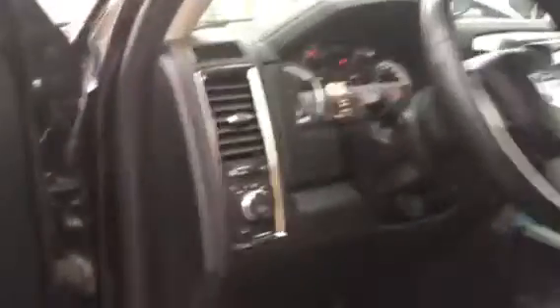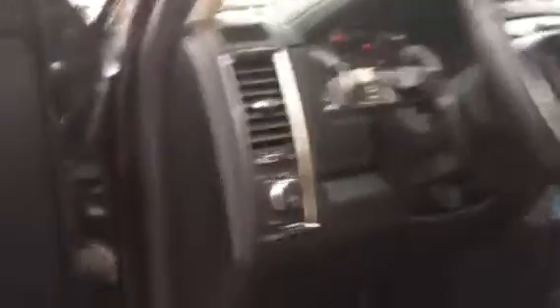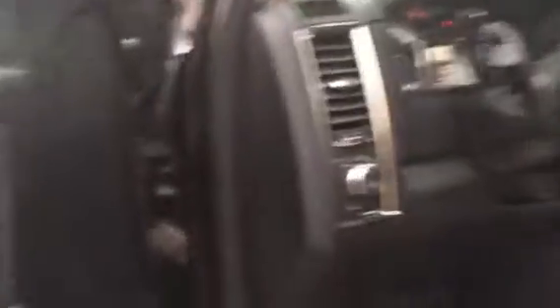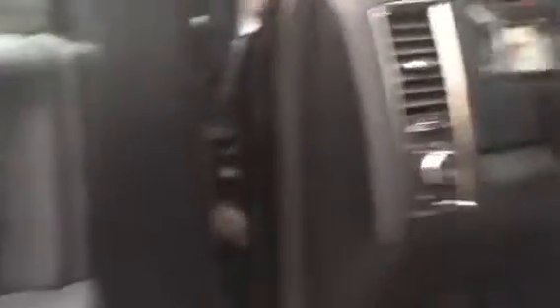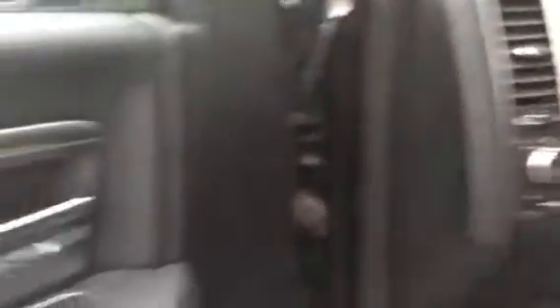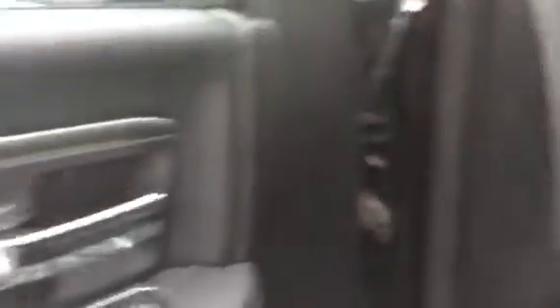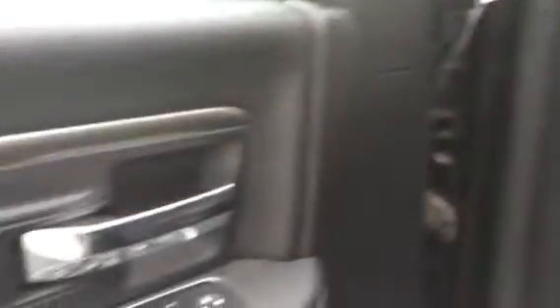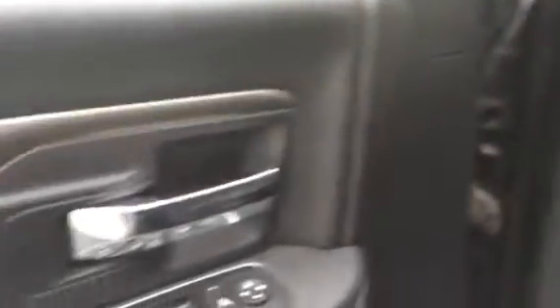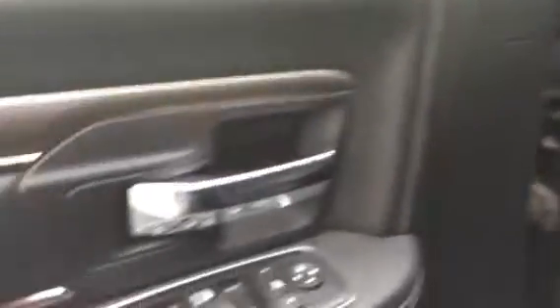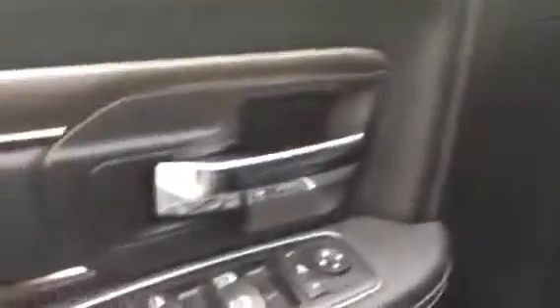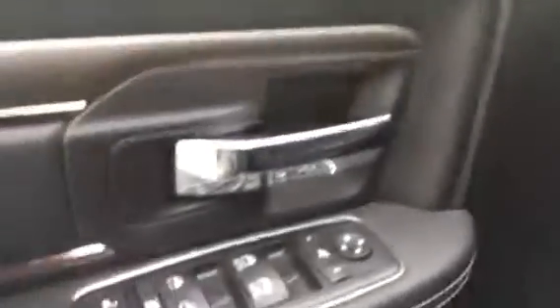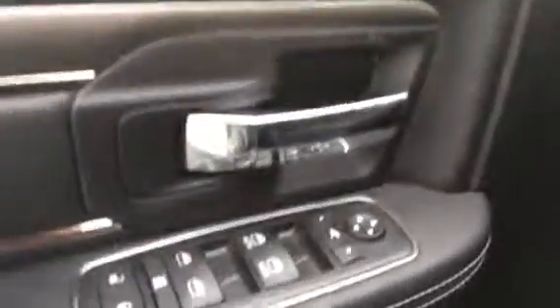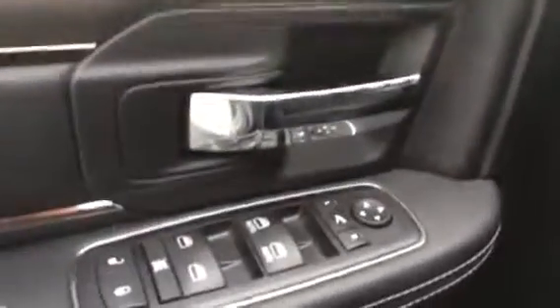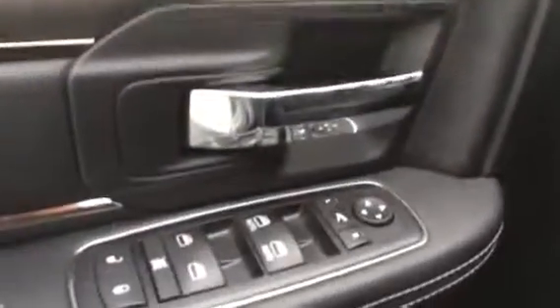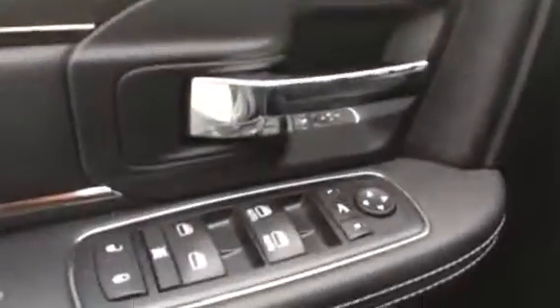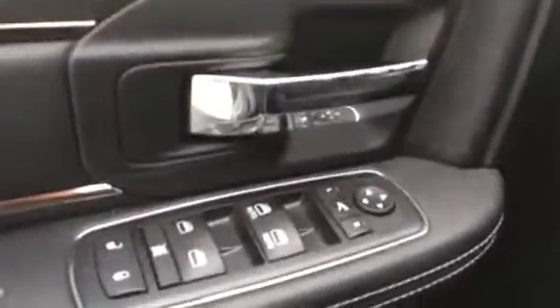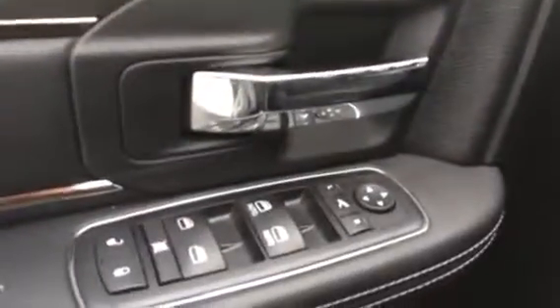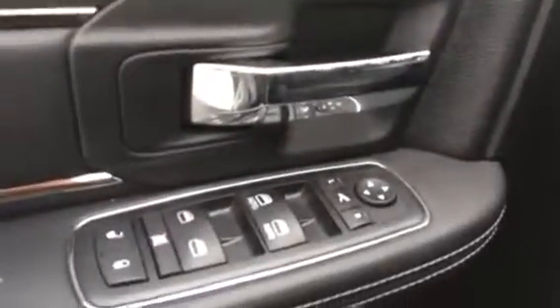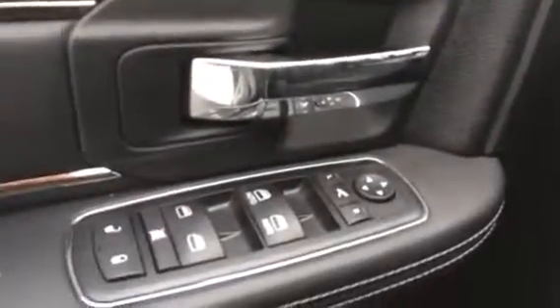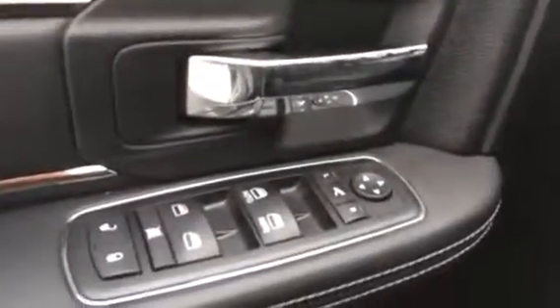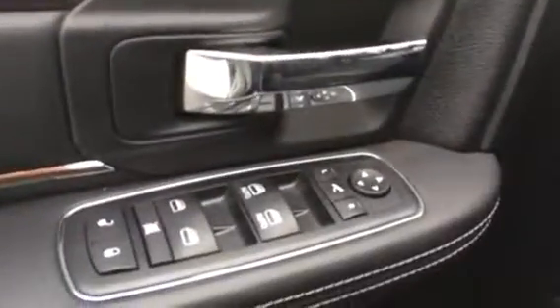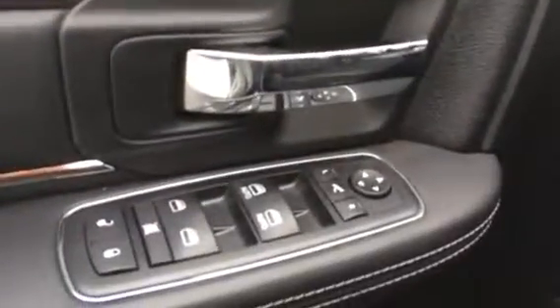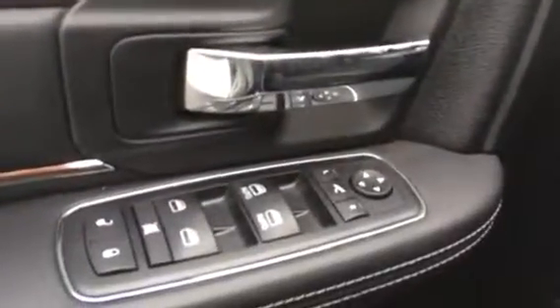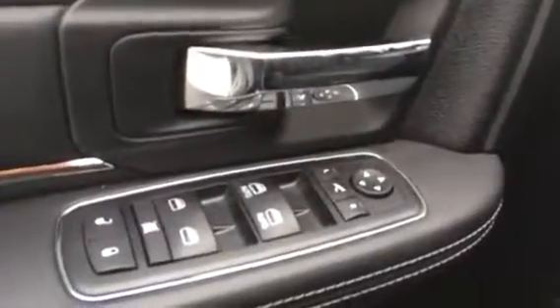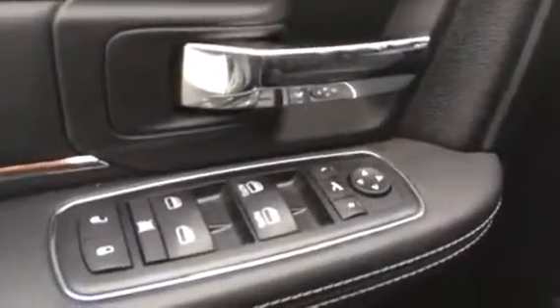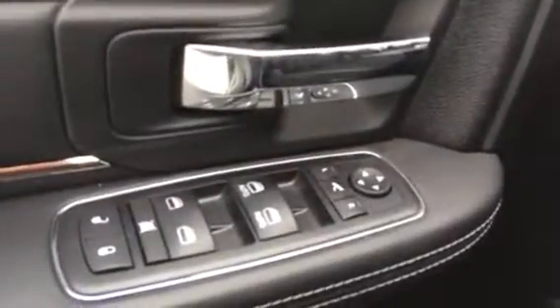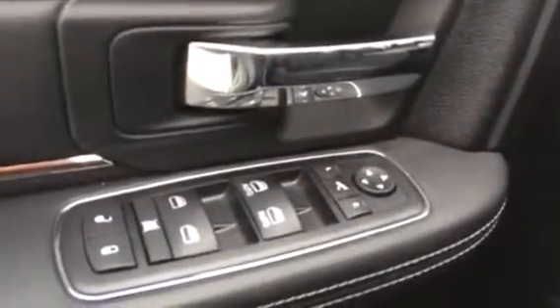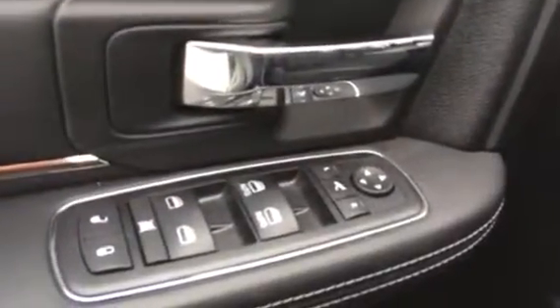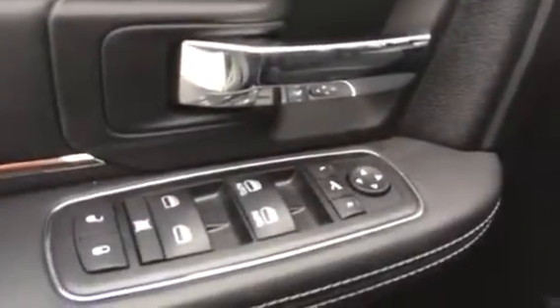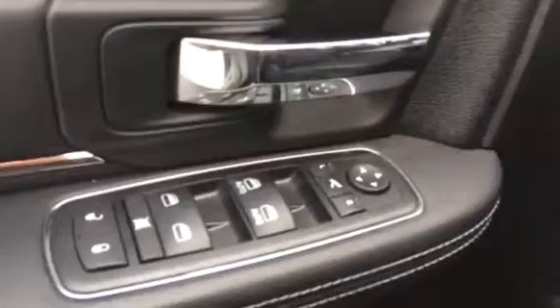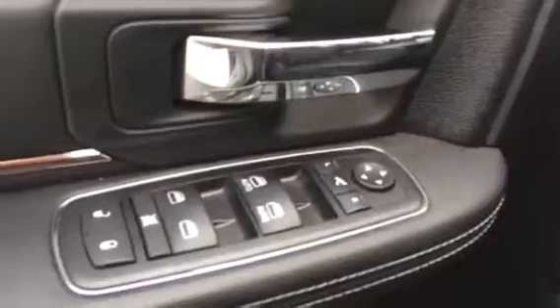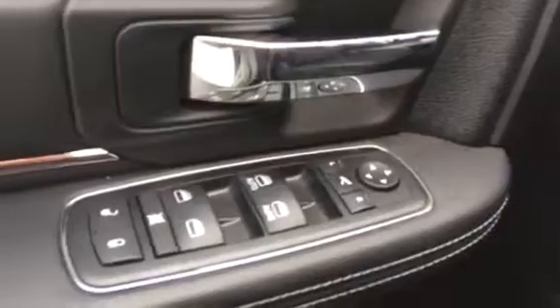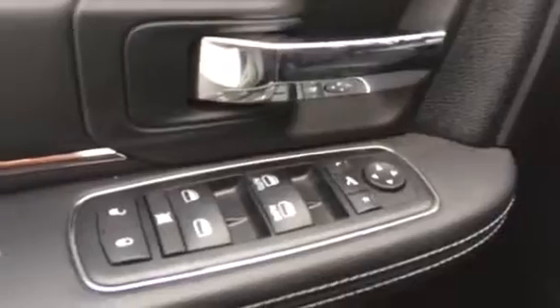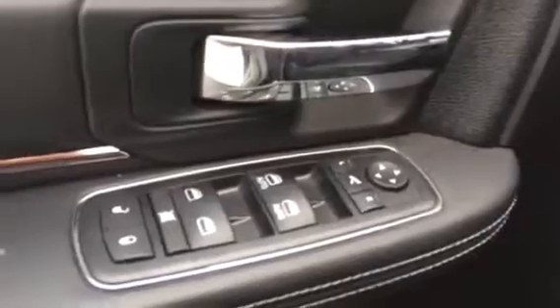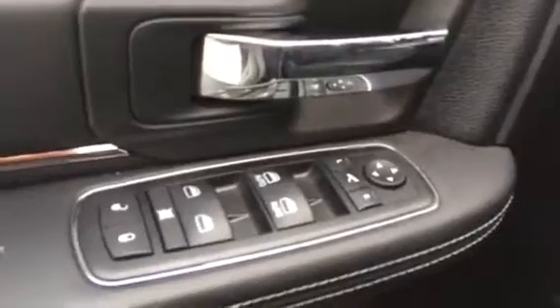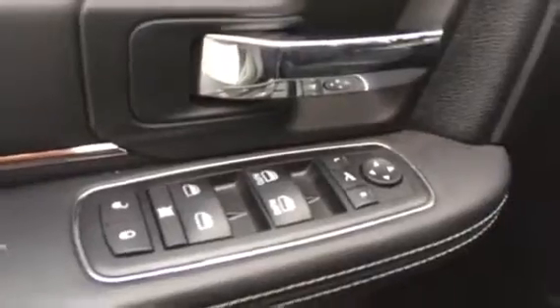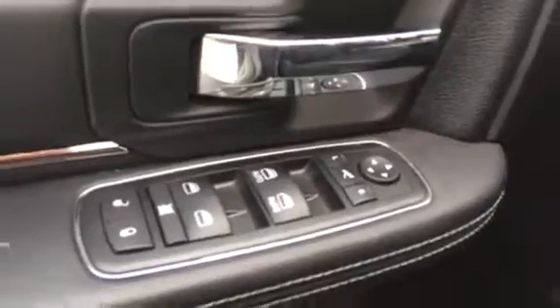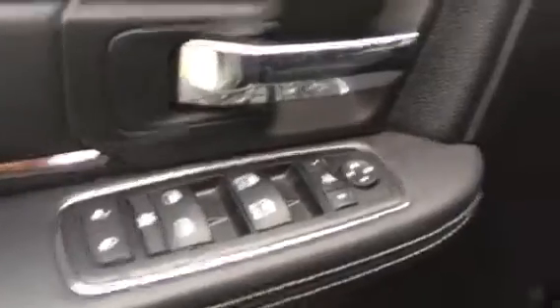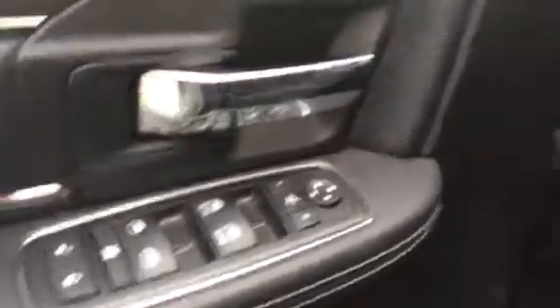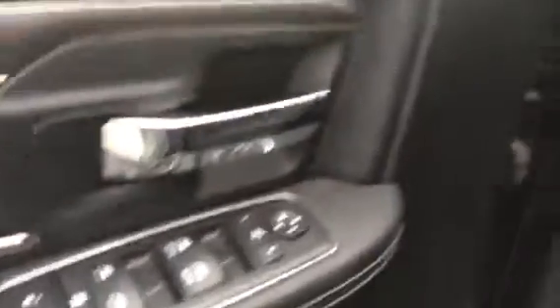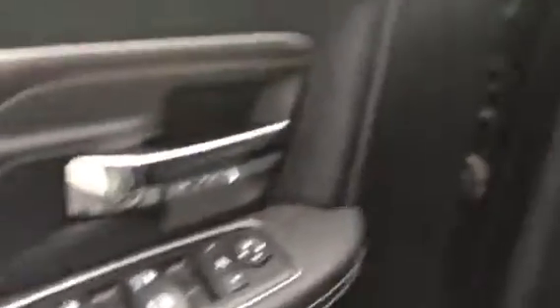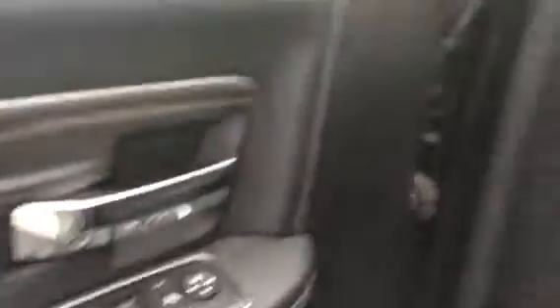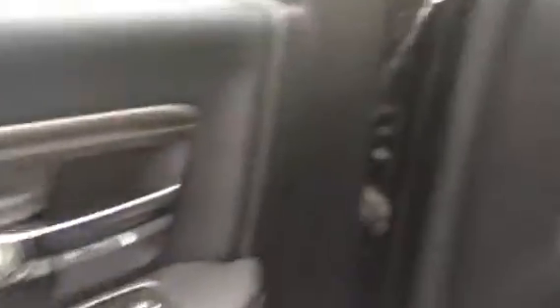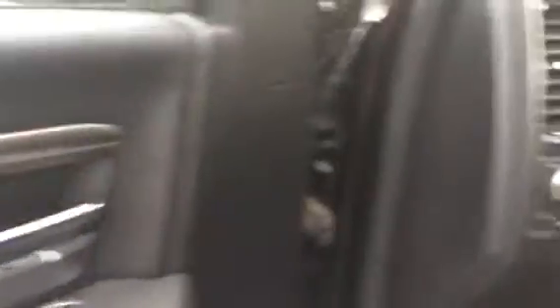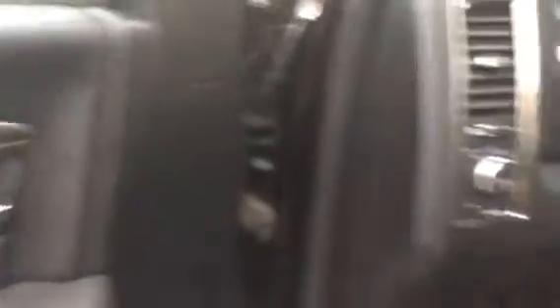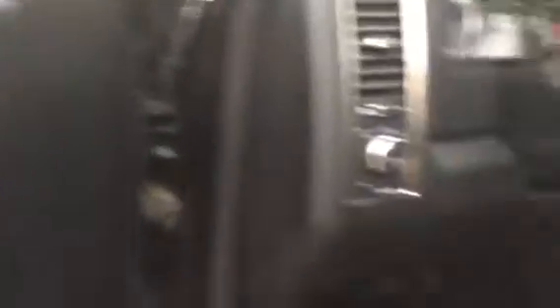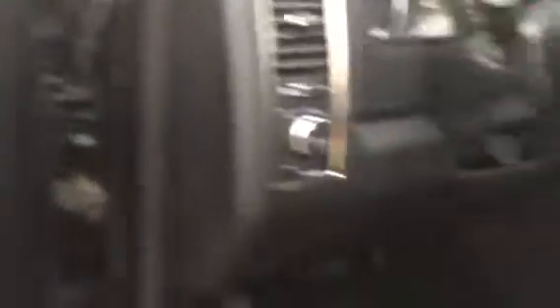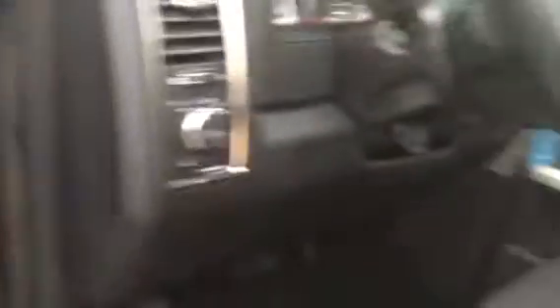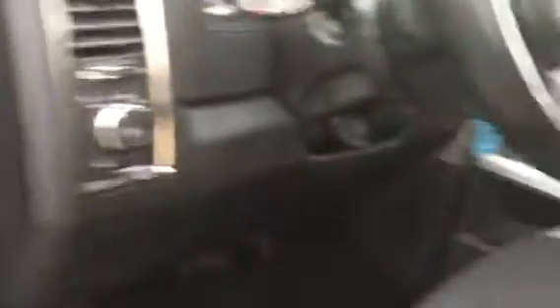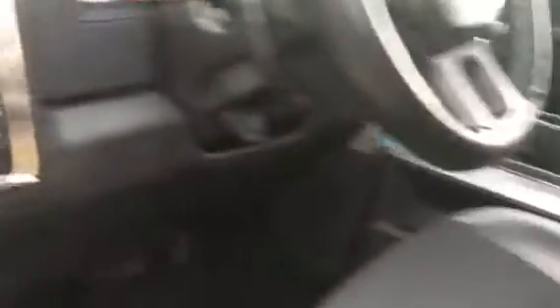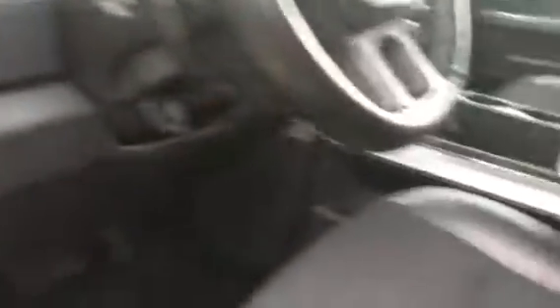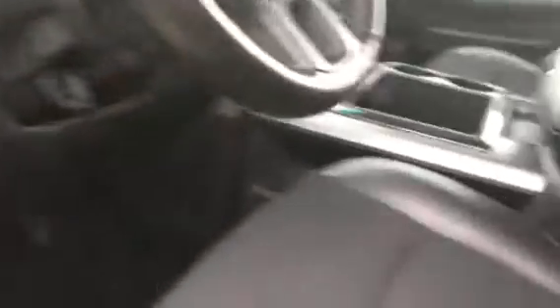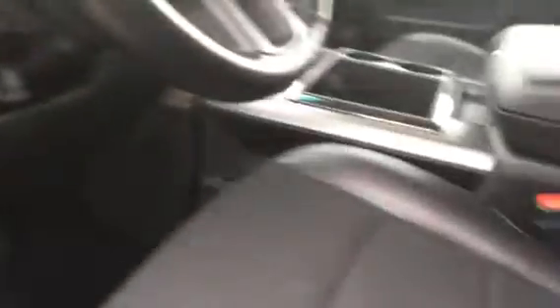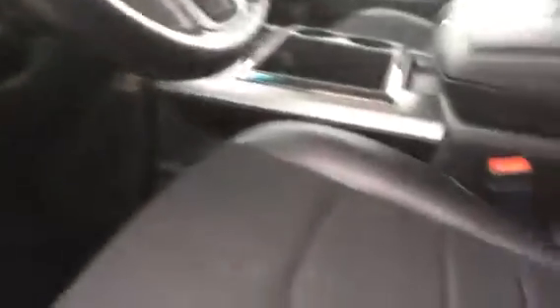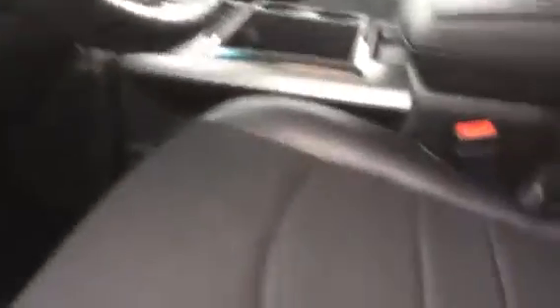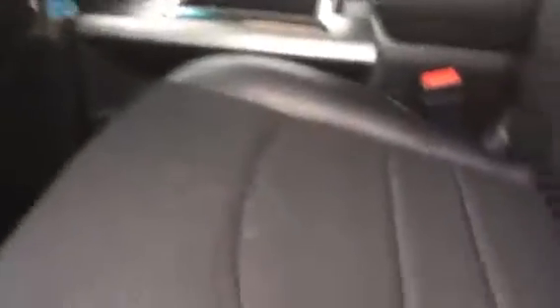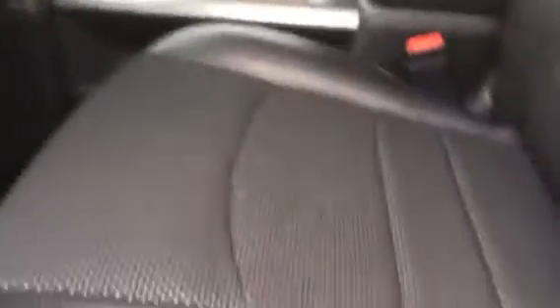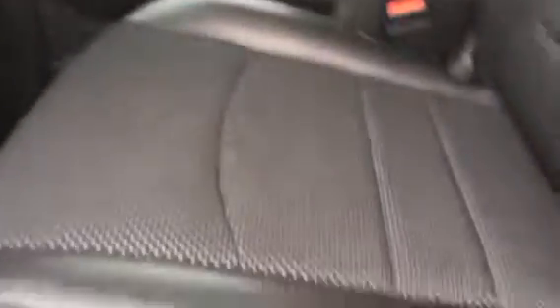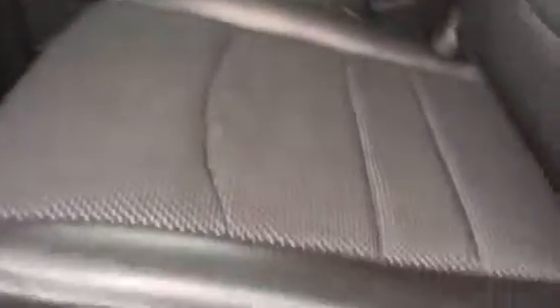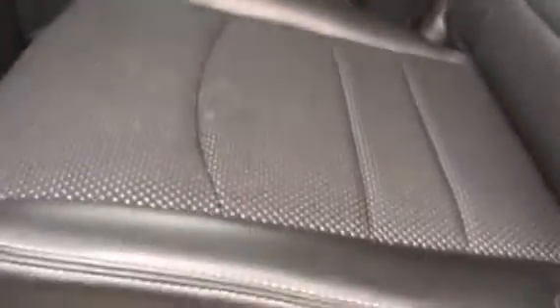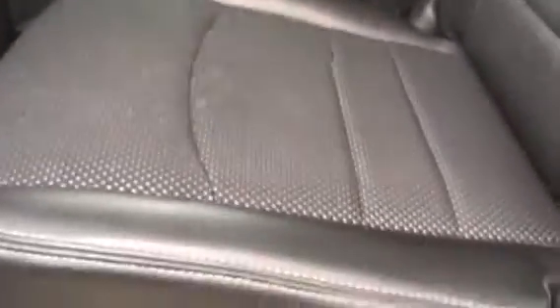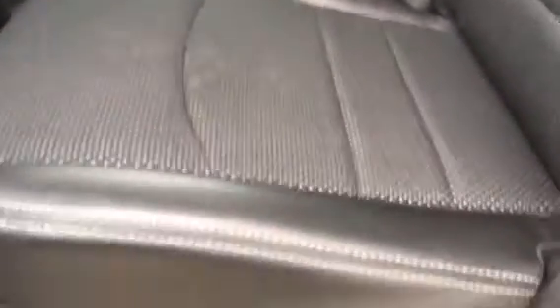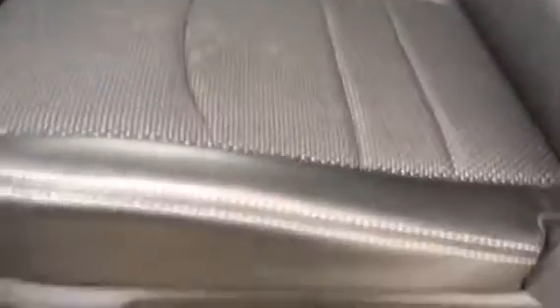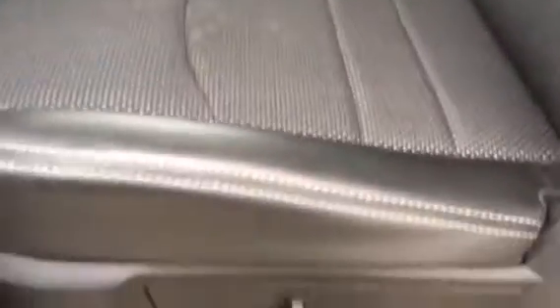Coming up front, you've got power mirrors, power locks, power windows, and power seats.